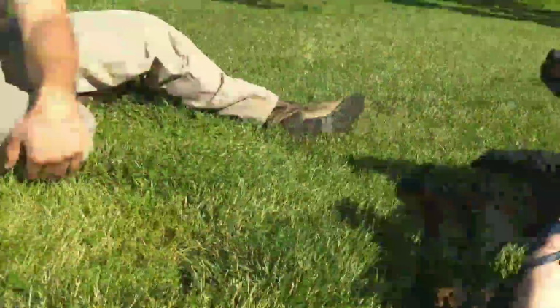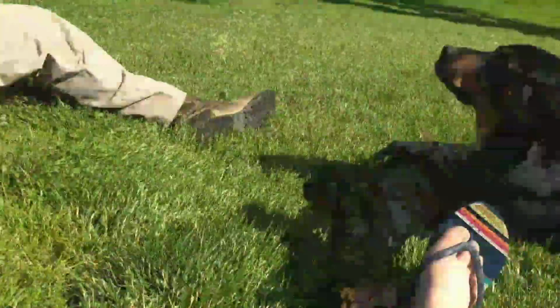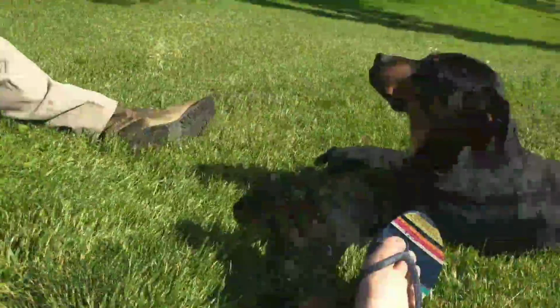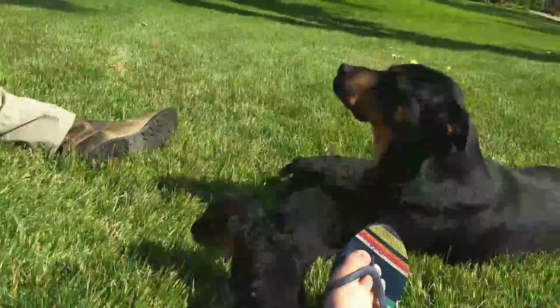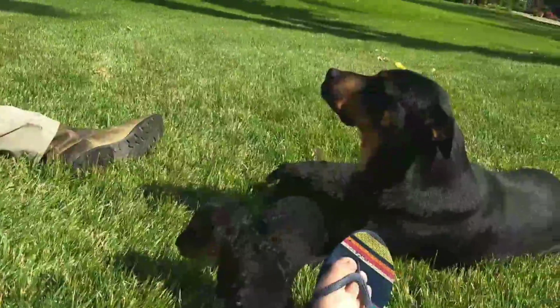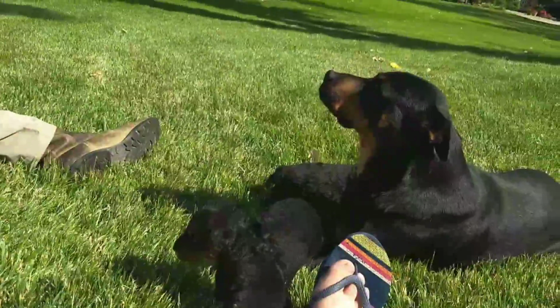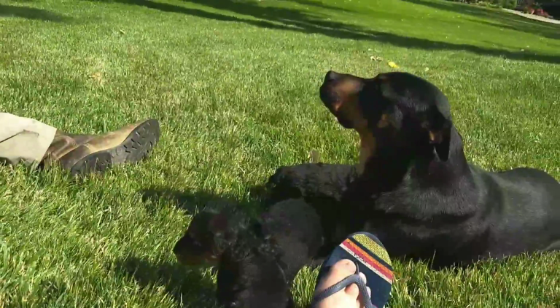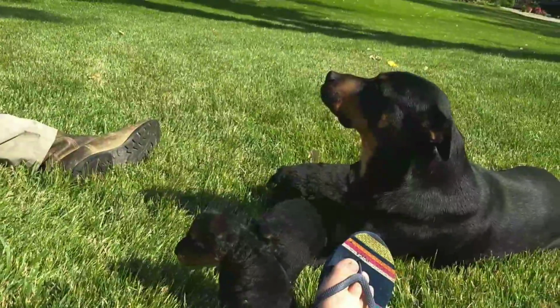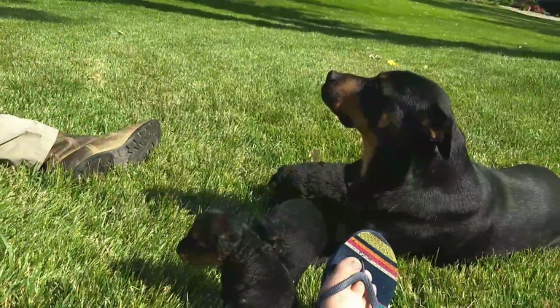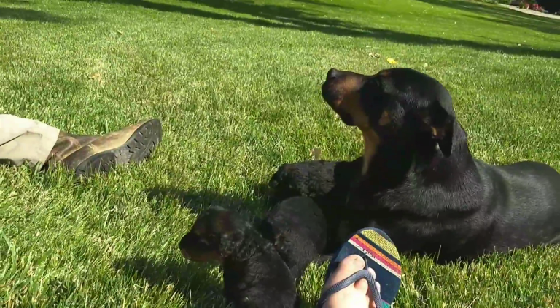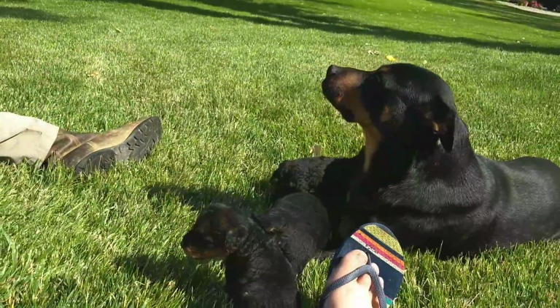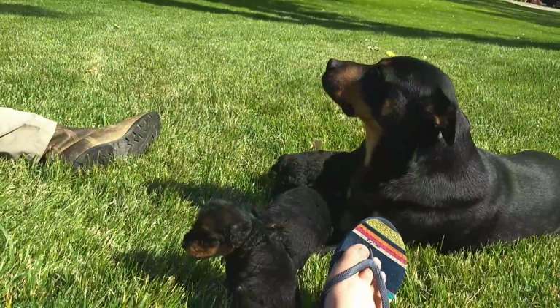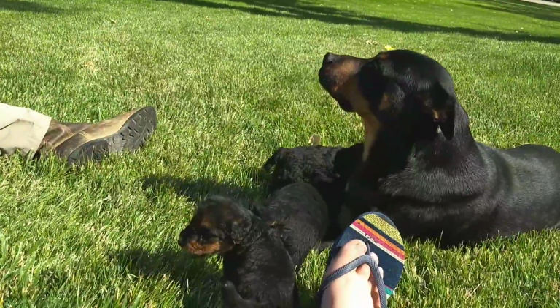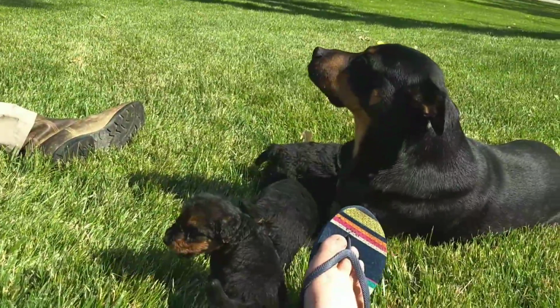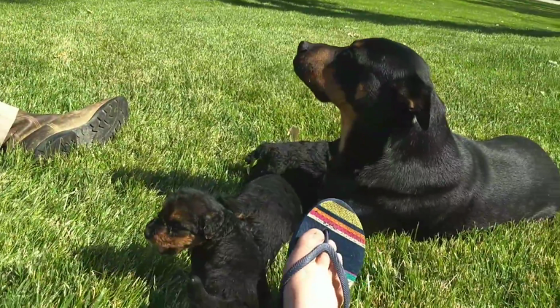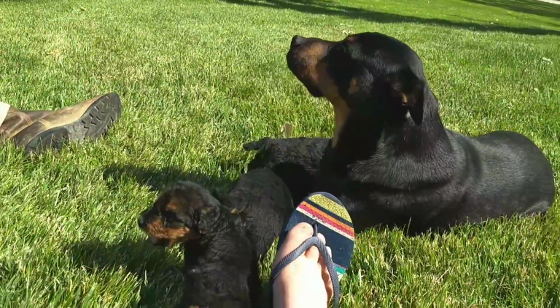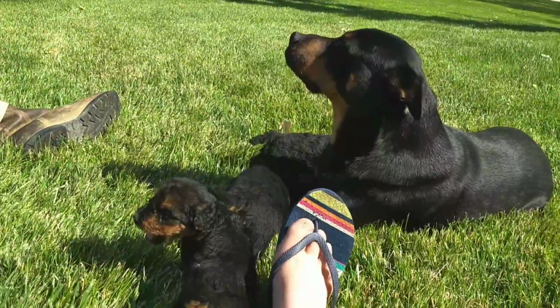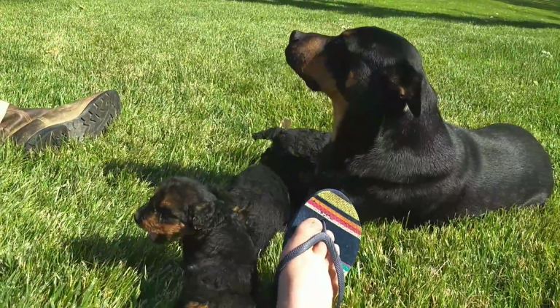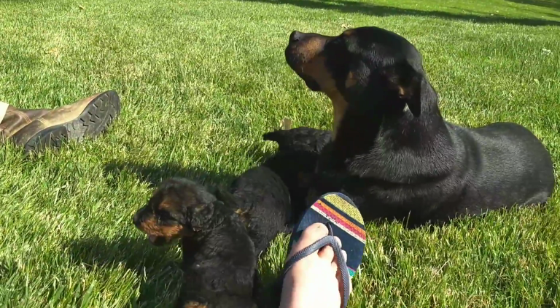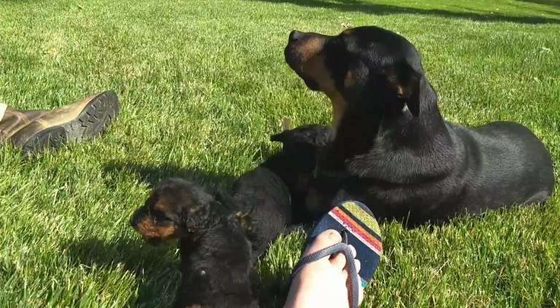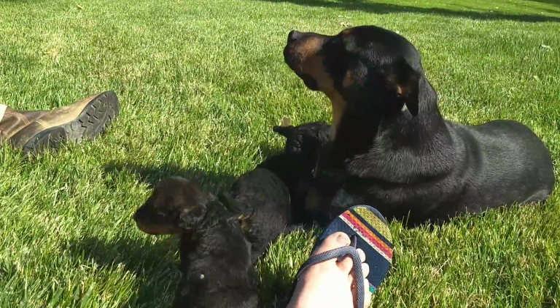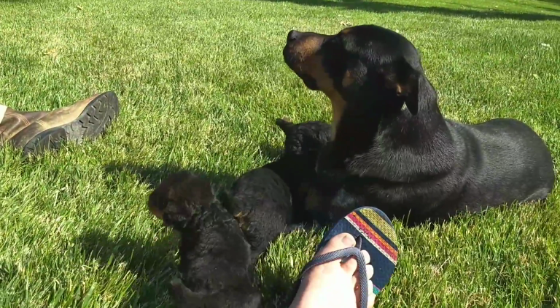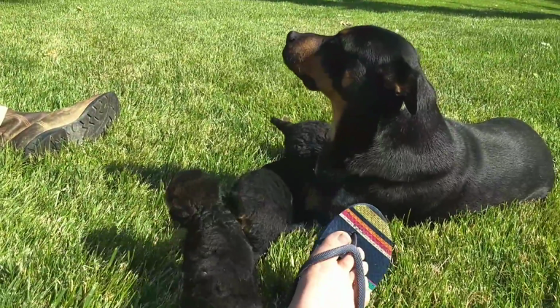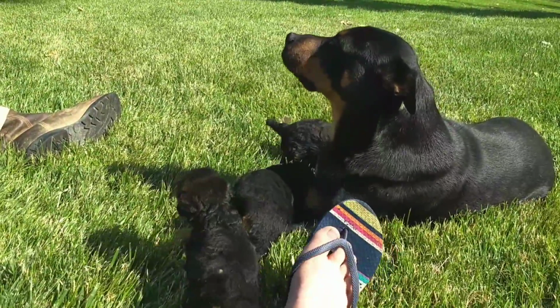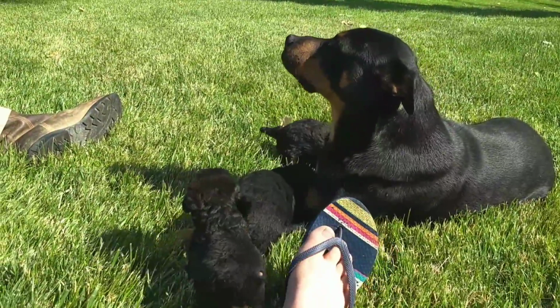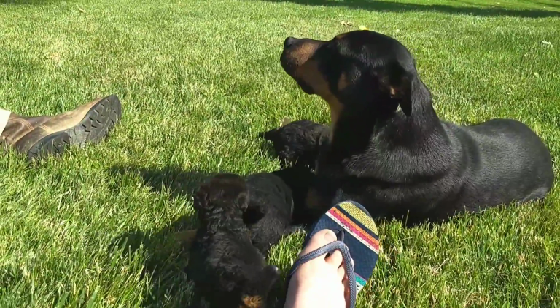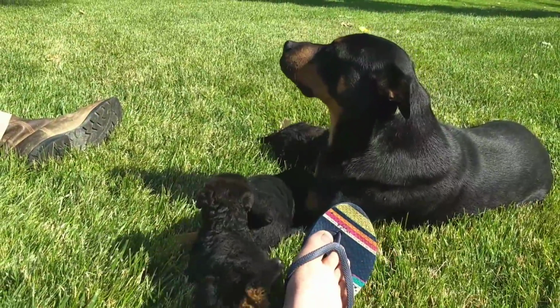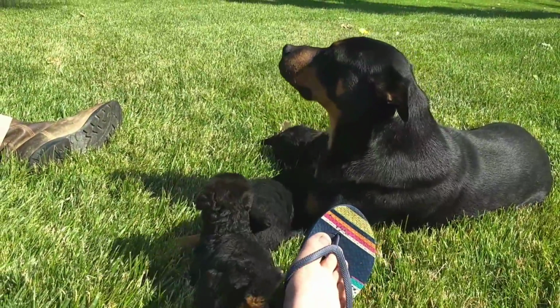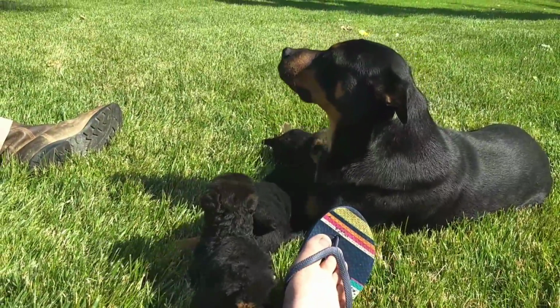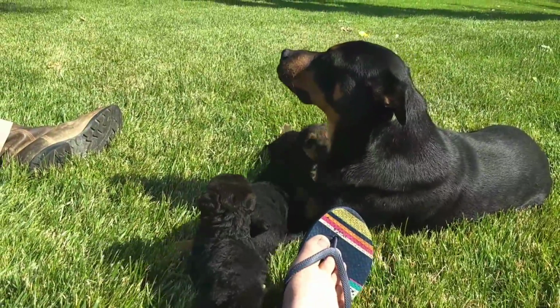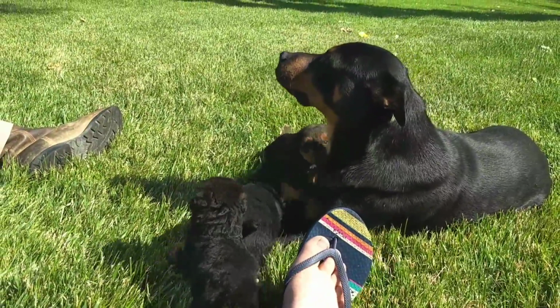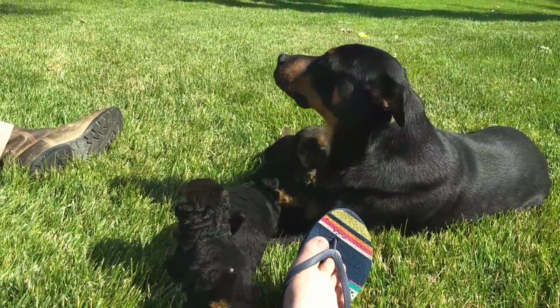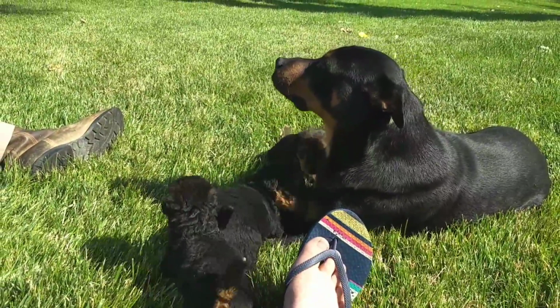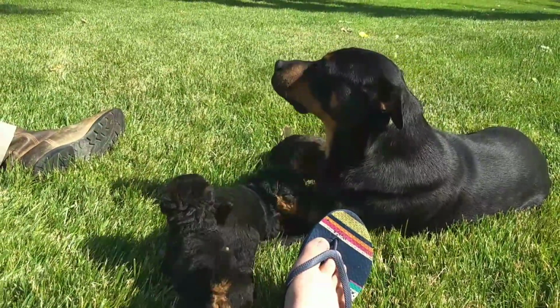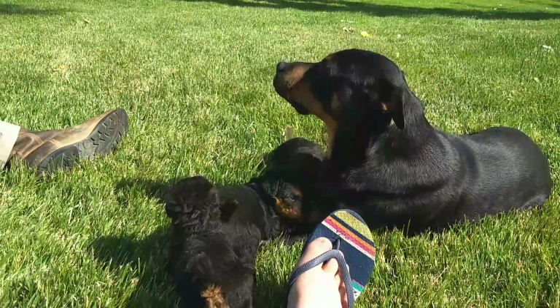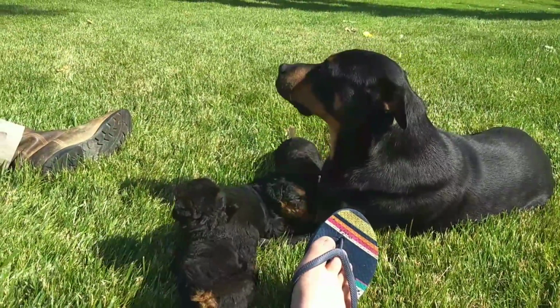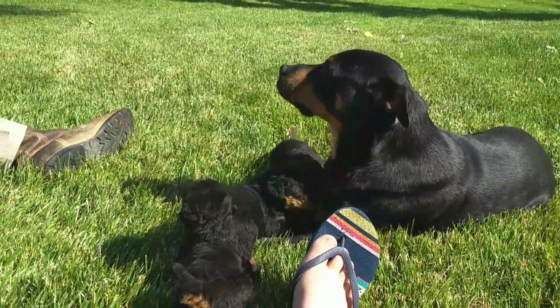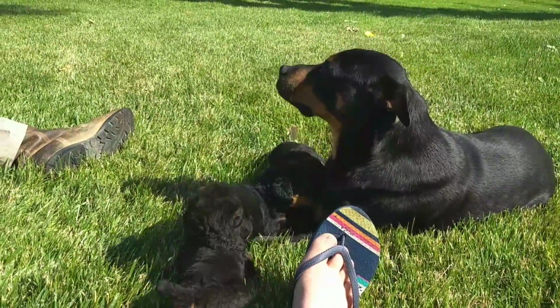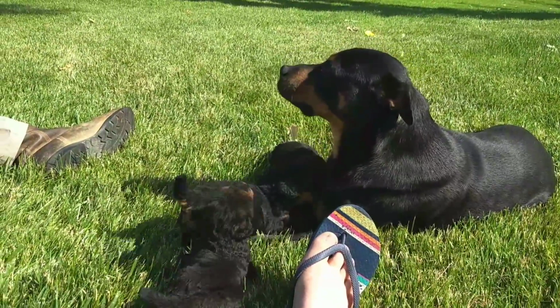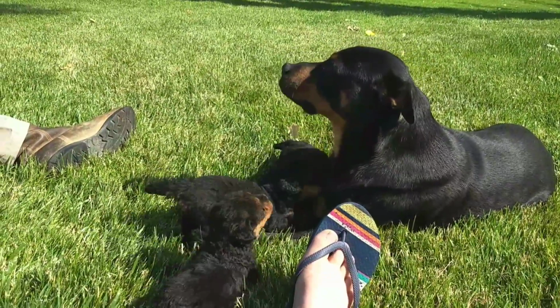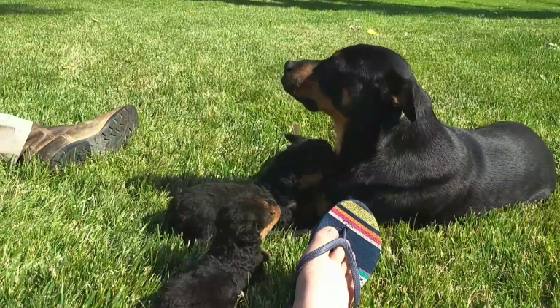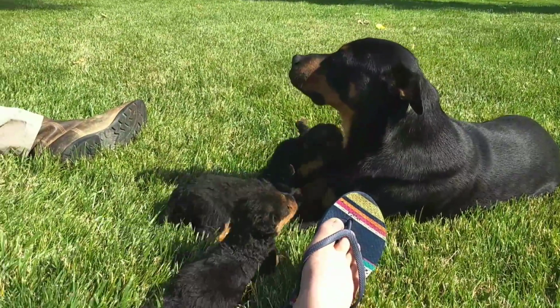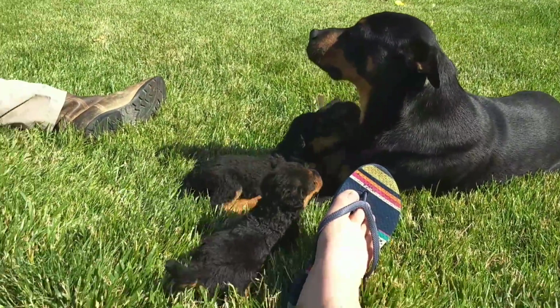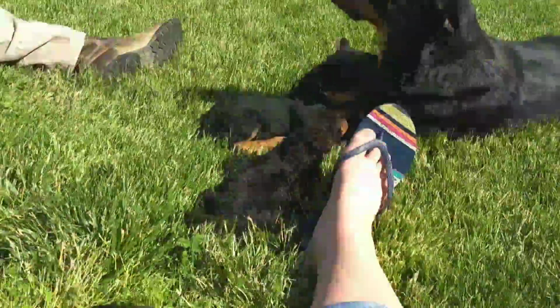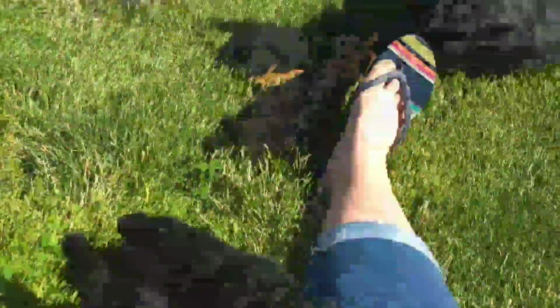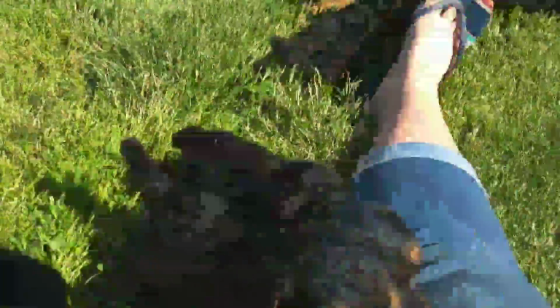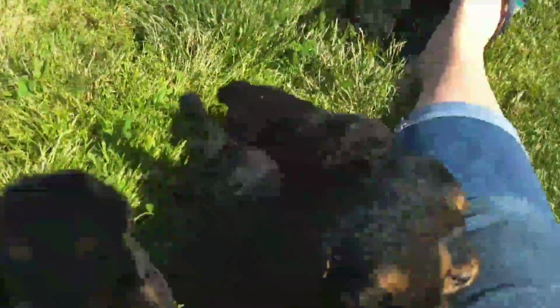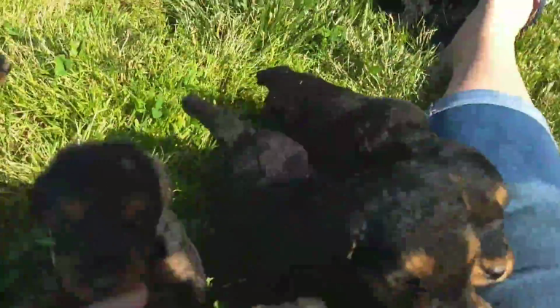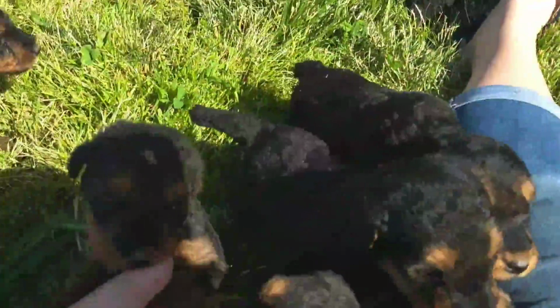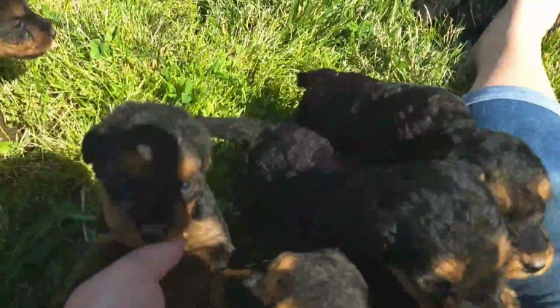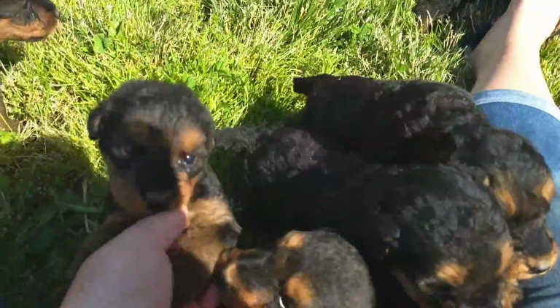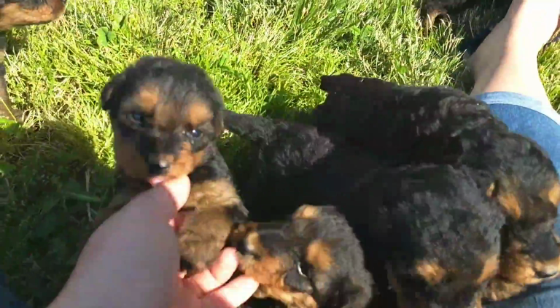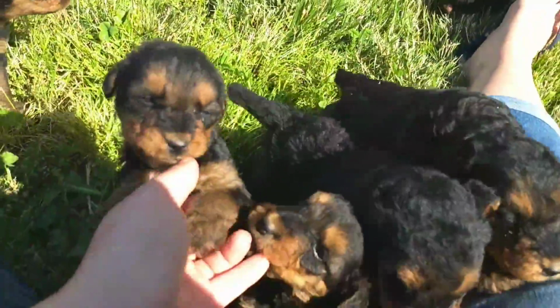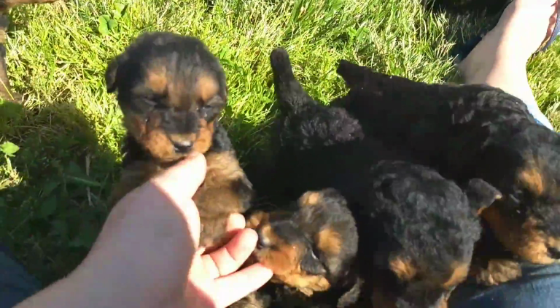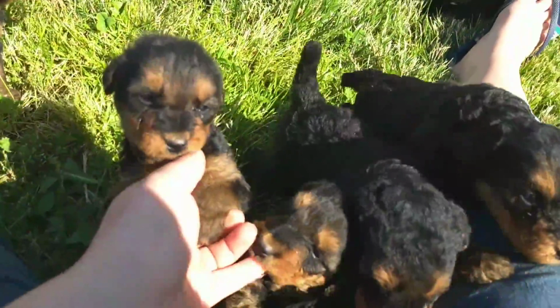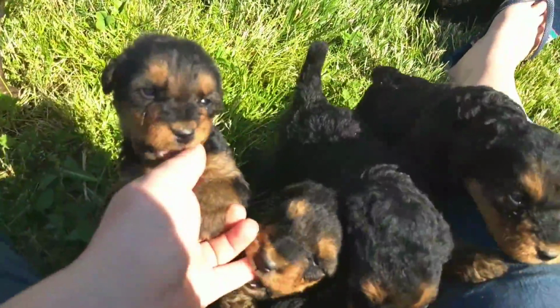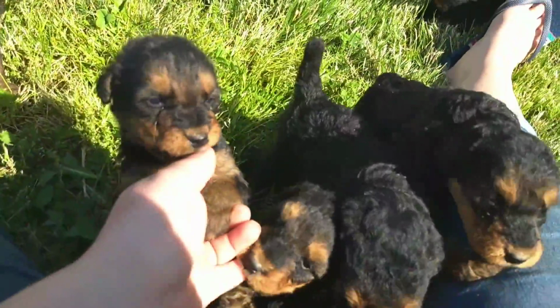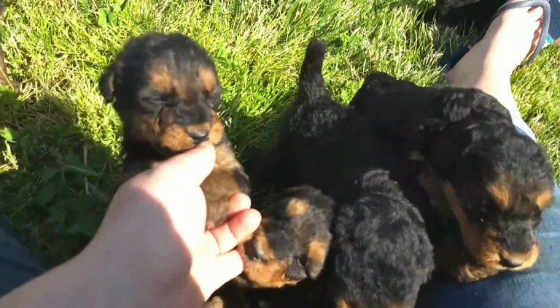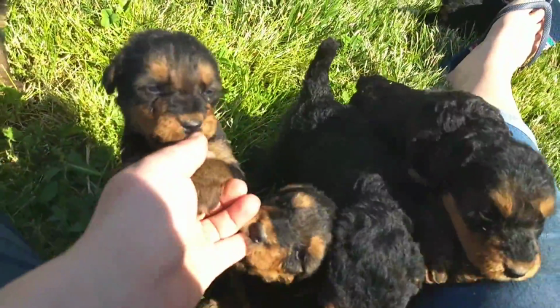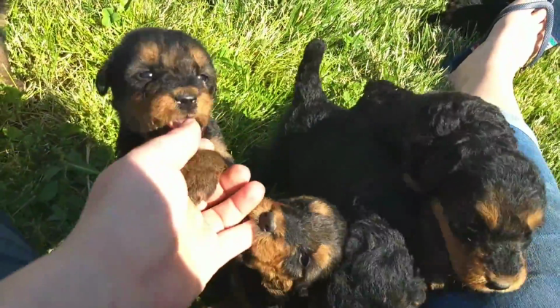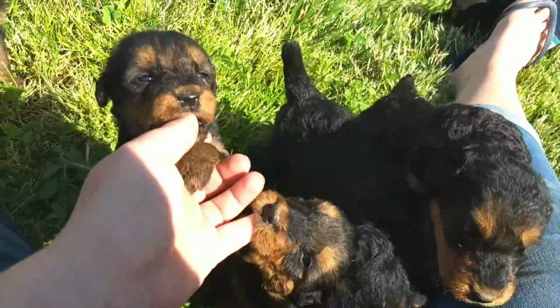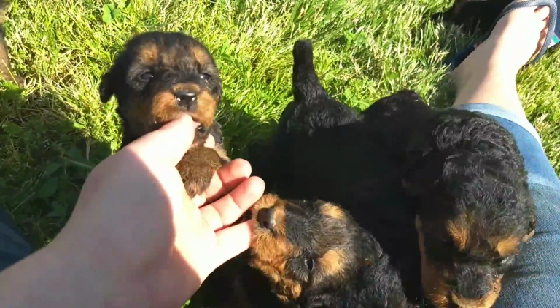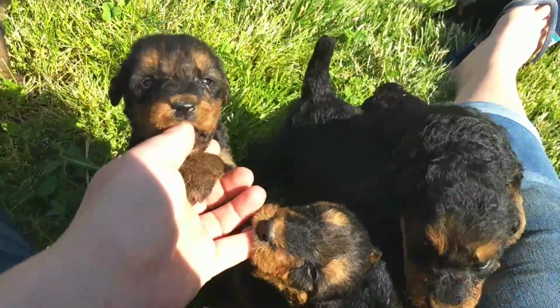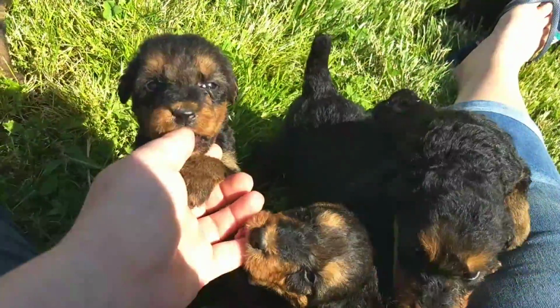That's Kaya — she's our Rottweiler mix. She loves puppies. Good girl.